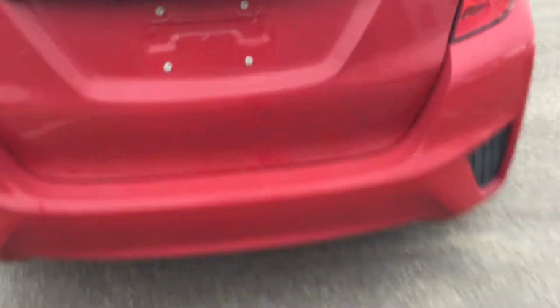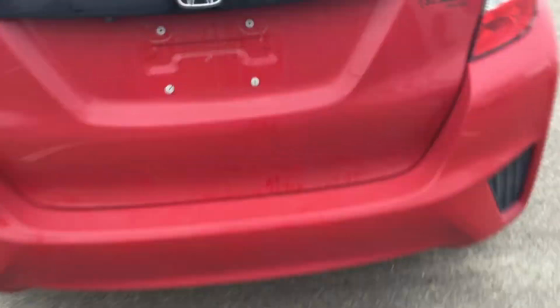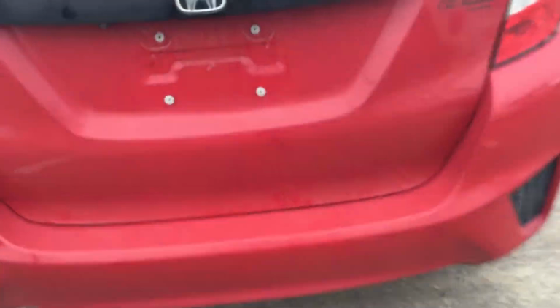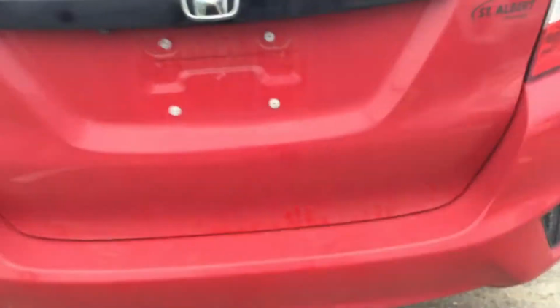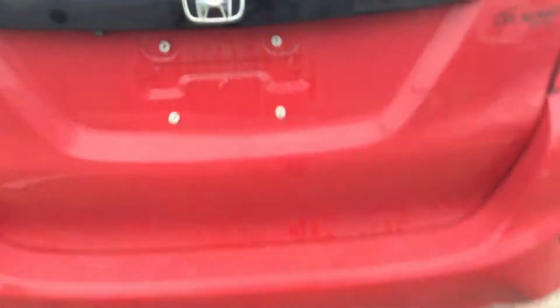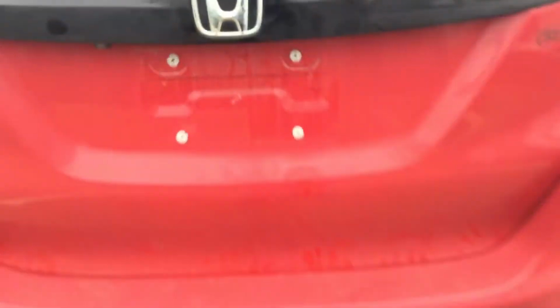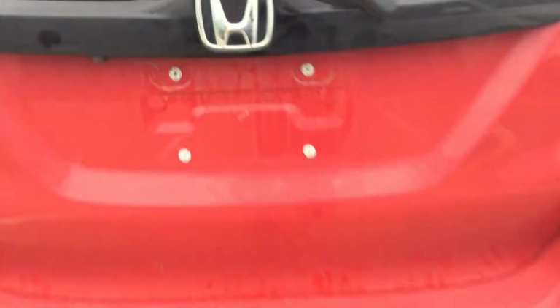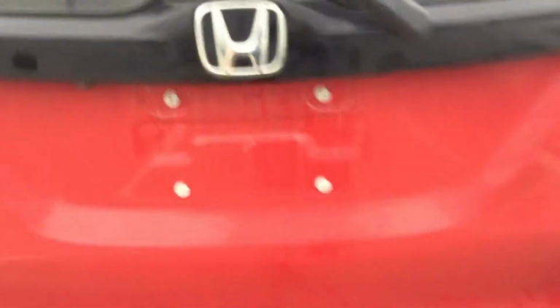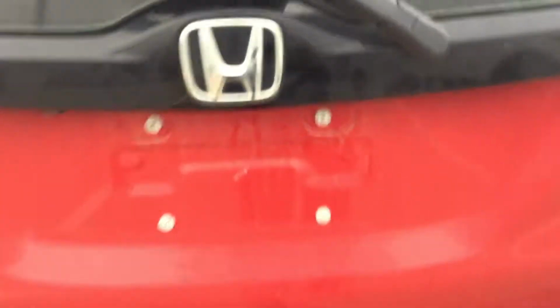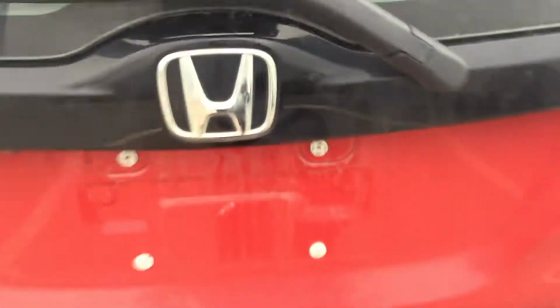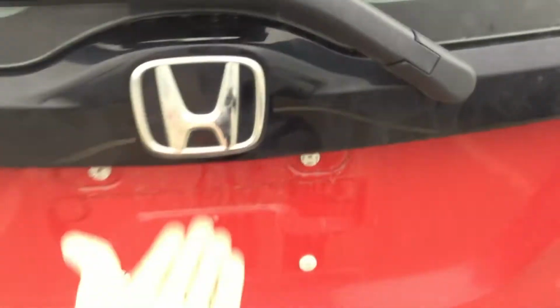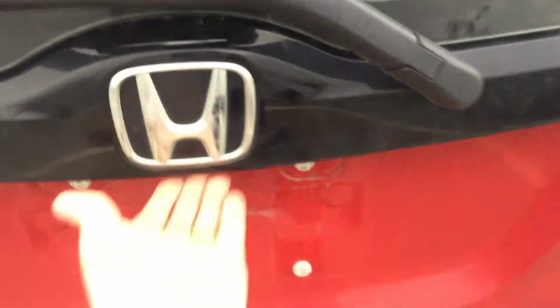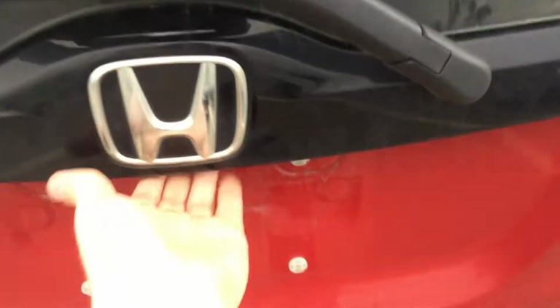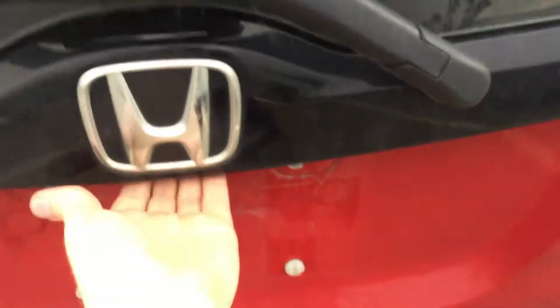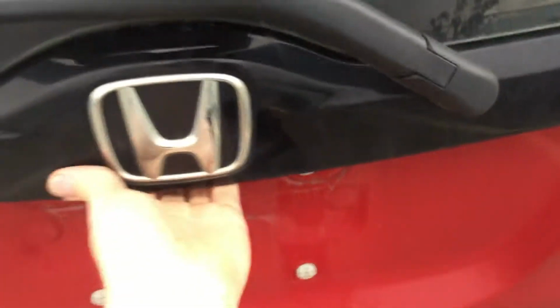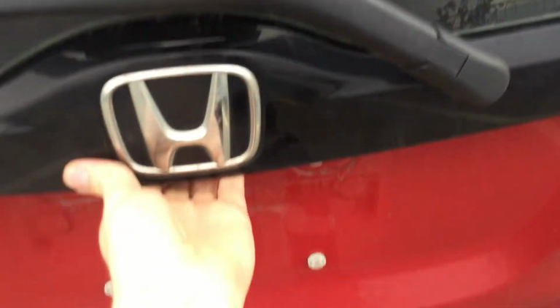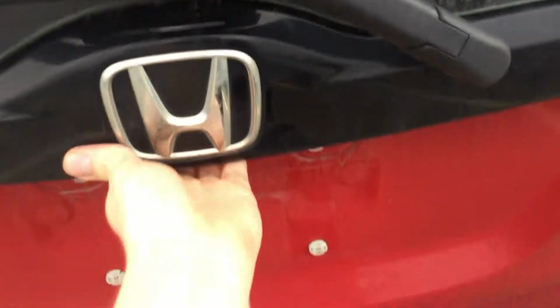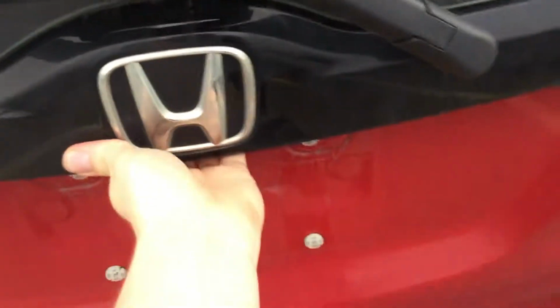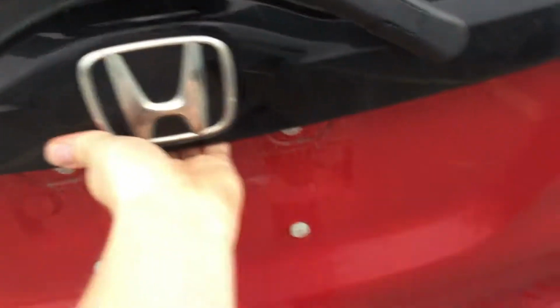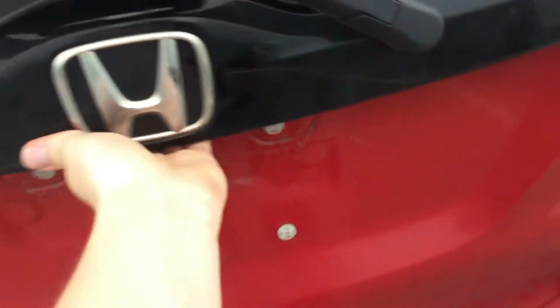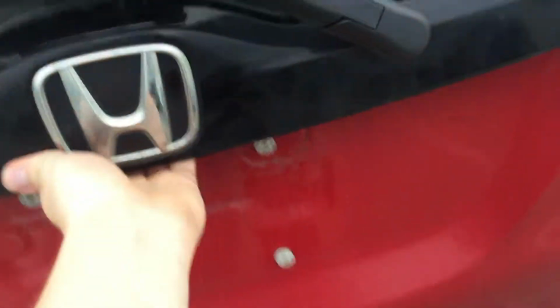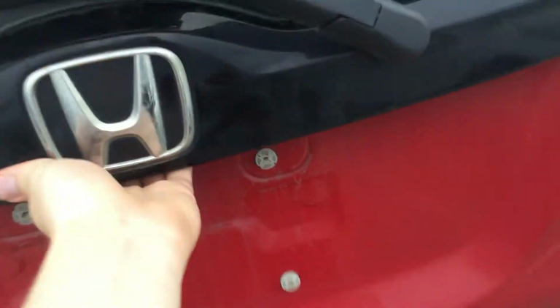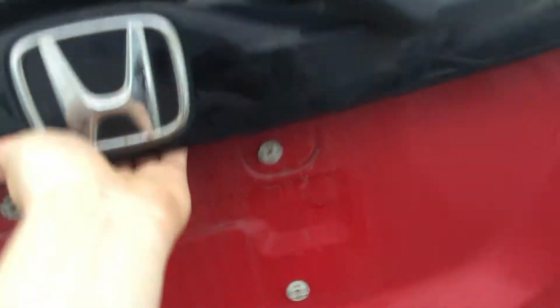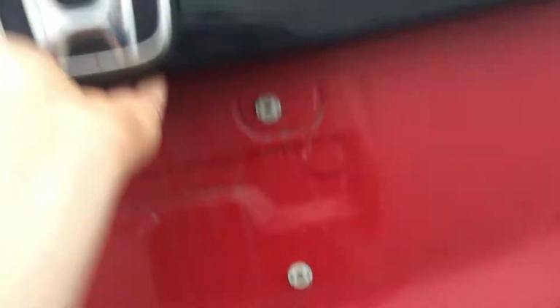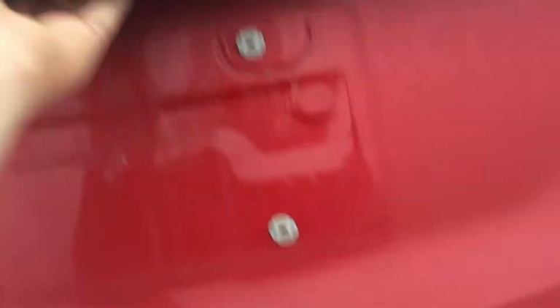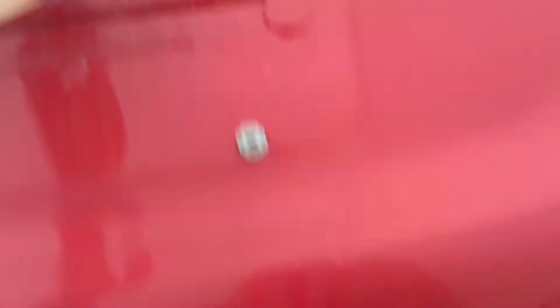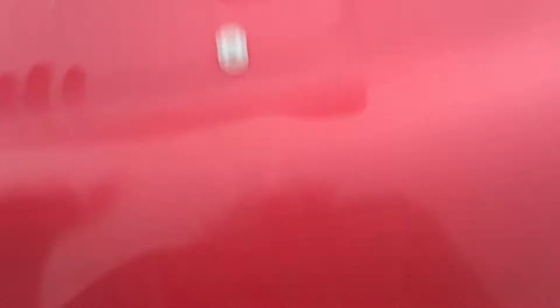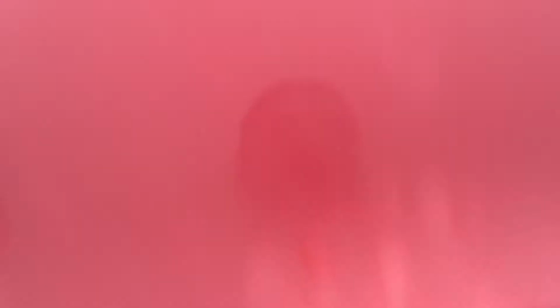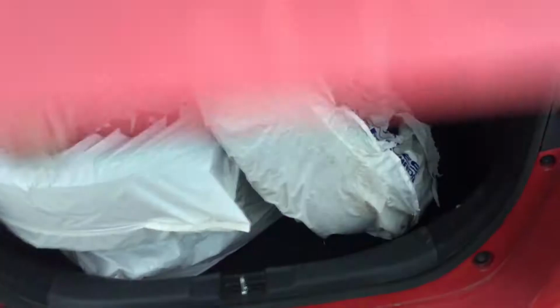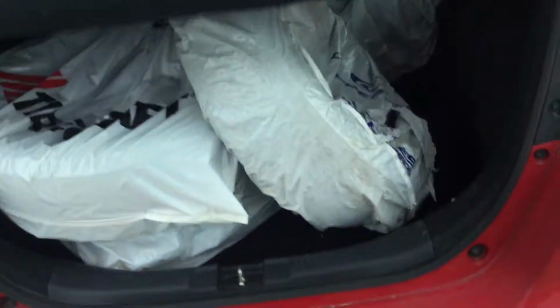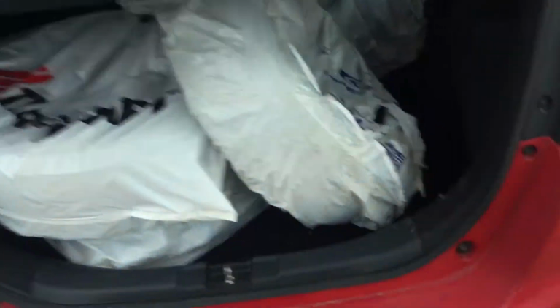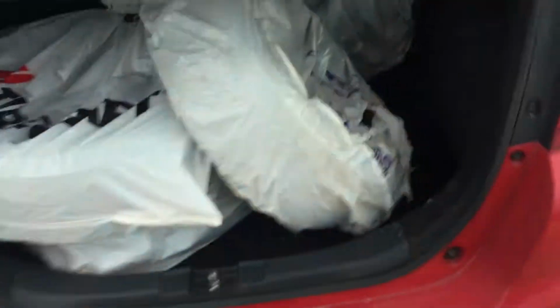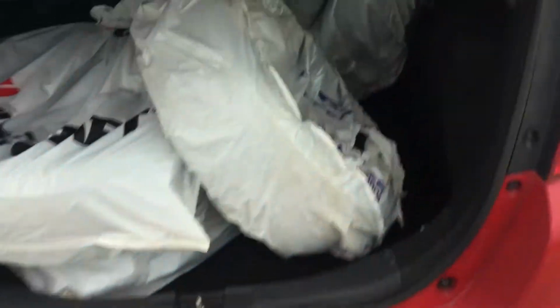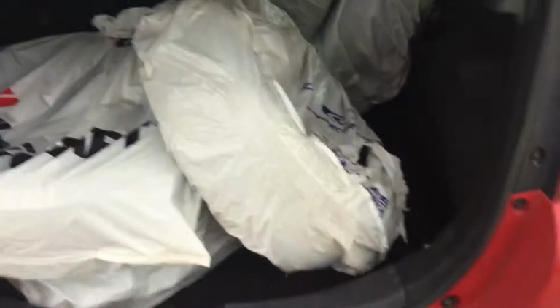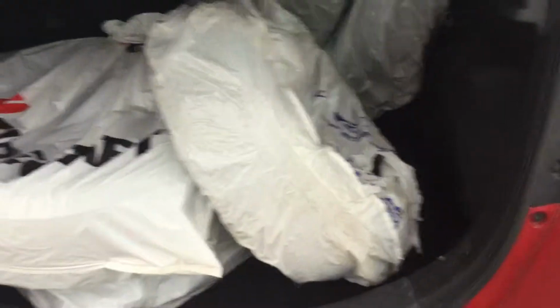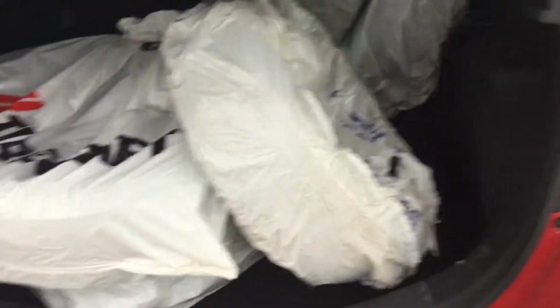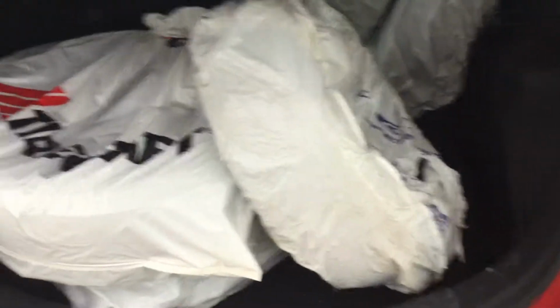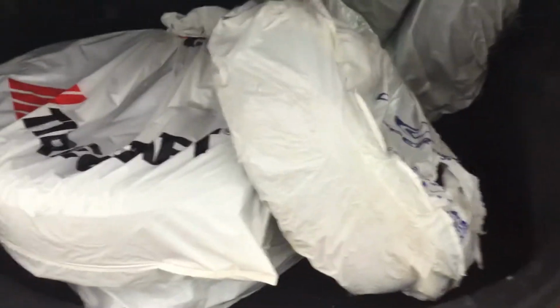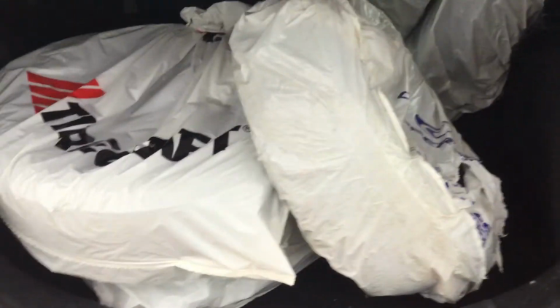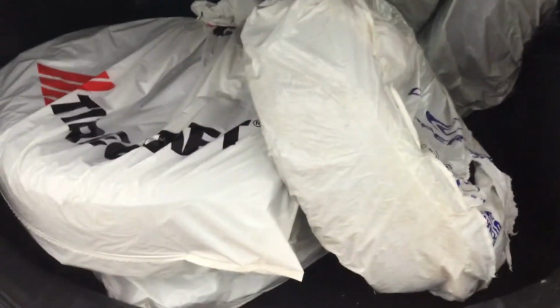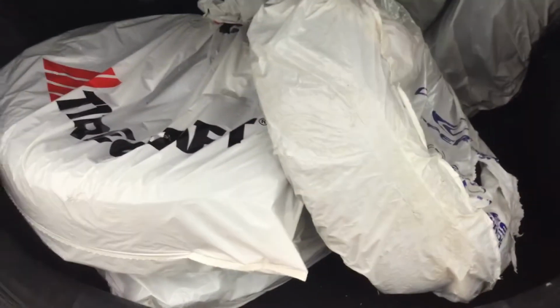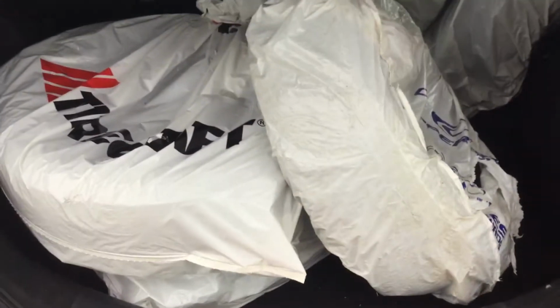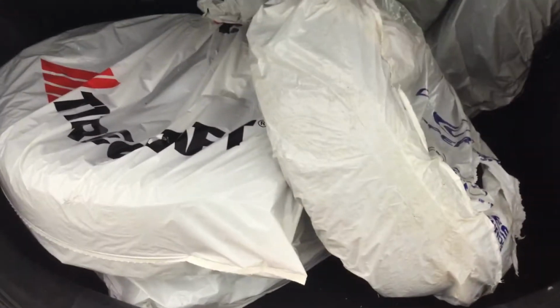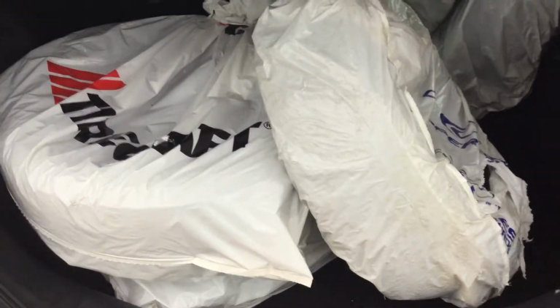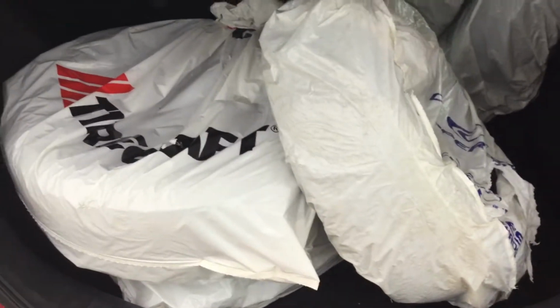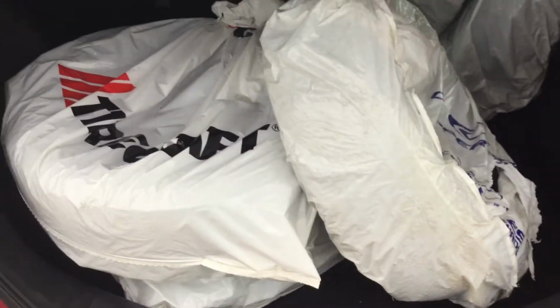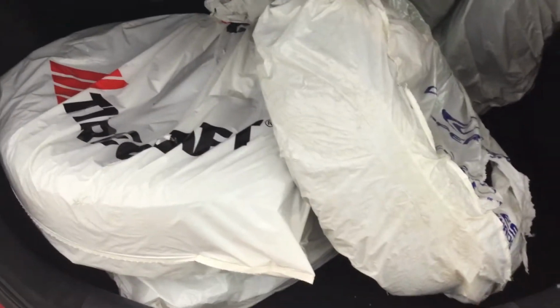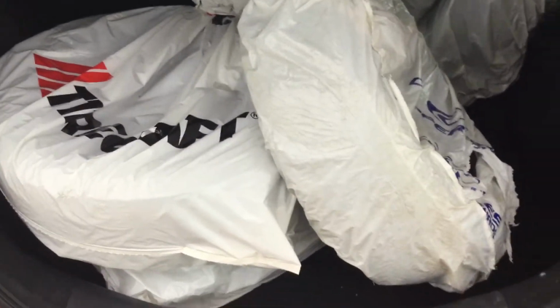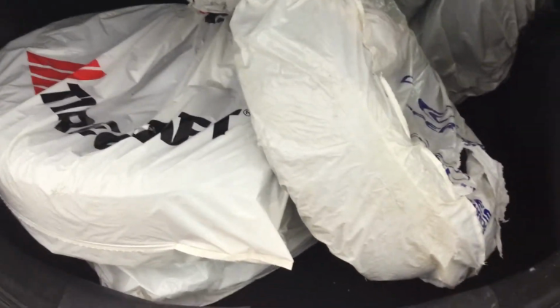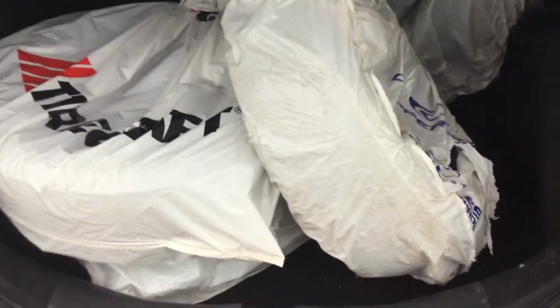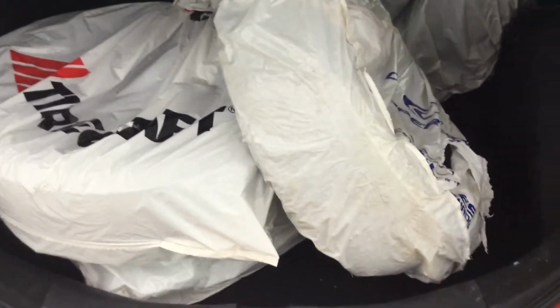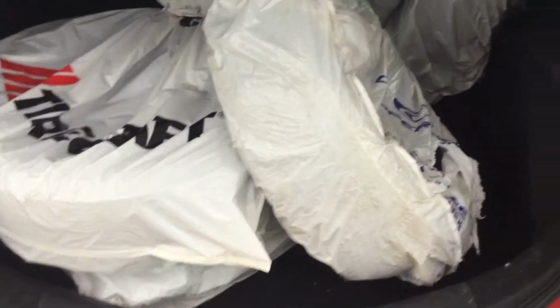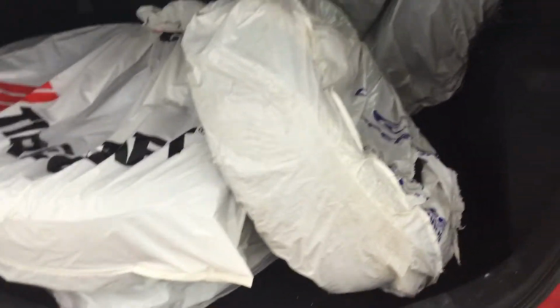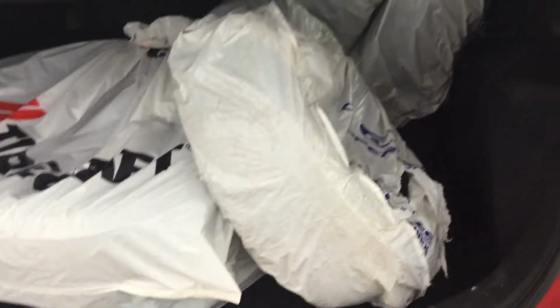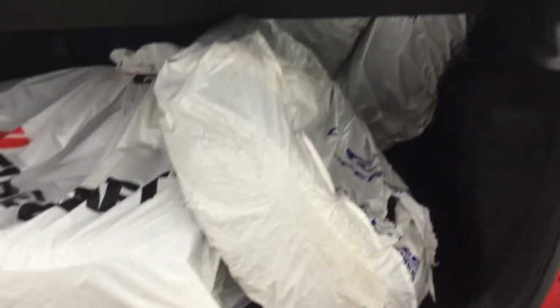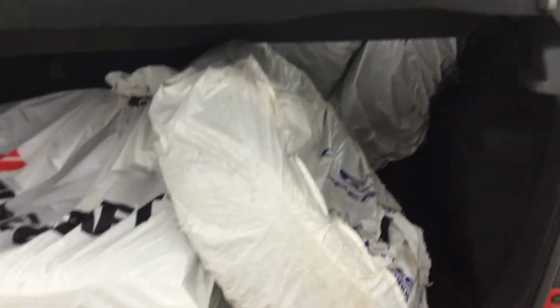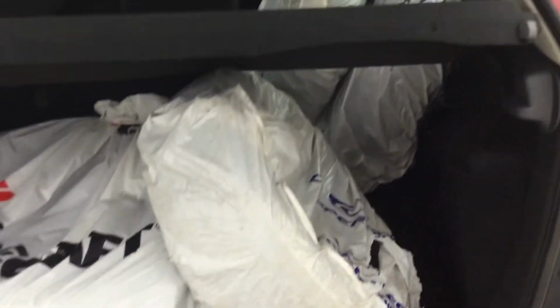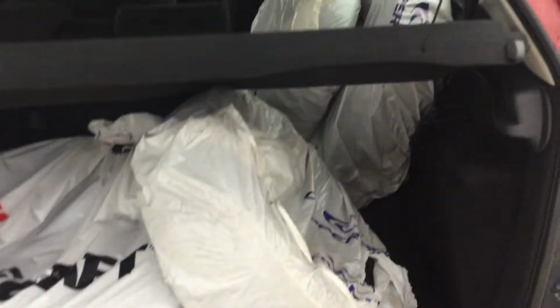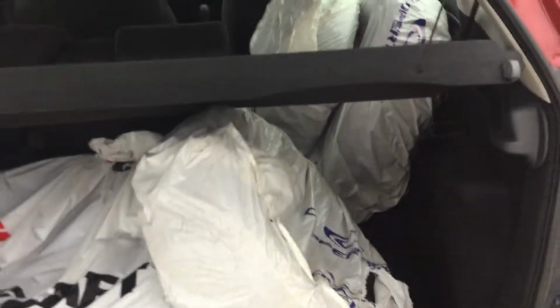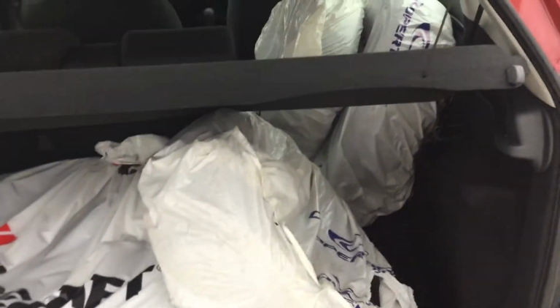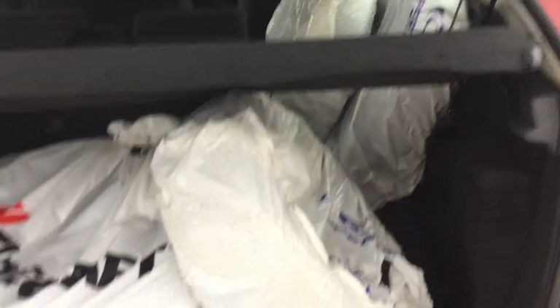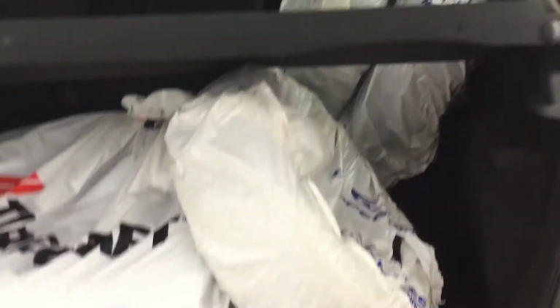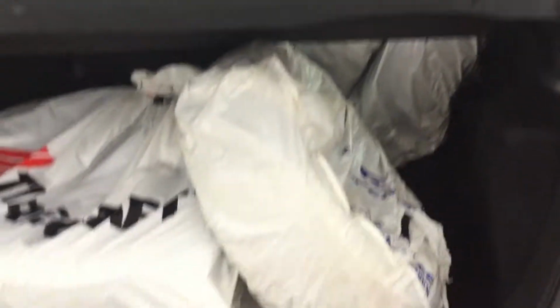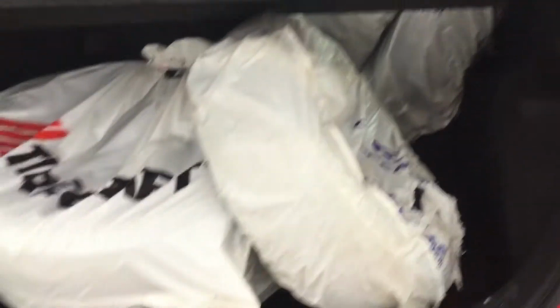Very large windows here on this Honda Fit, giving you lots of visibility on the outside of the vehicle. Comes with an extra set of tires as well.